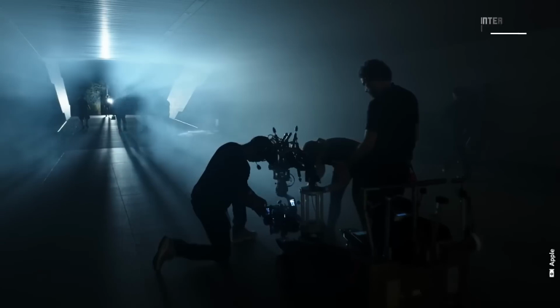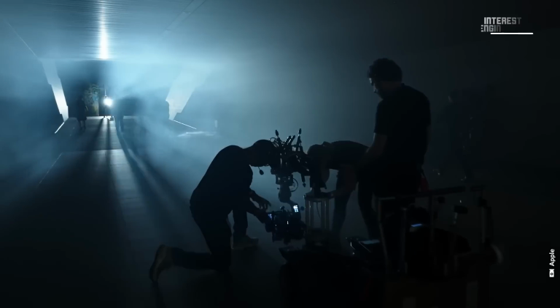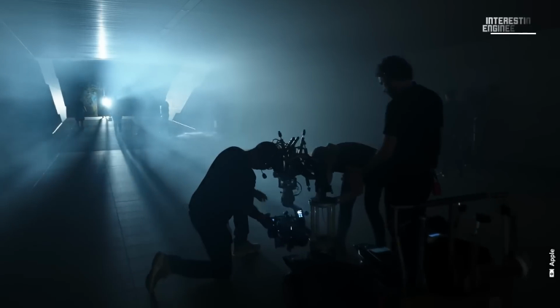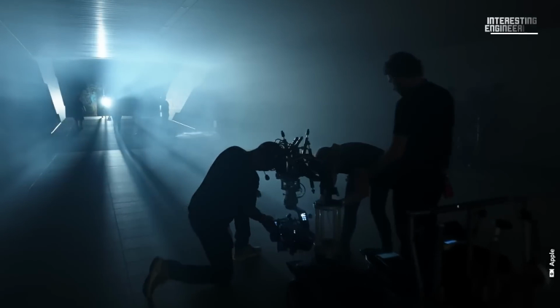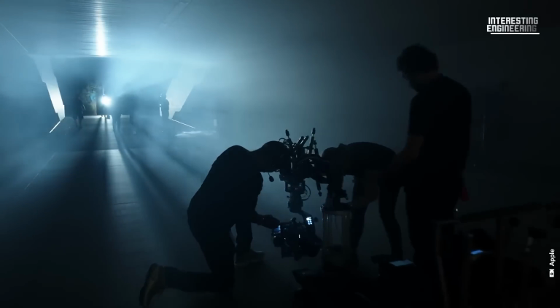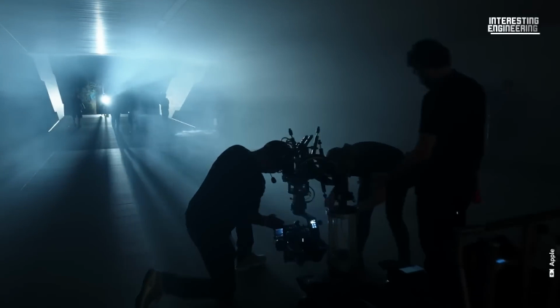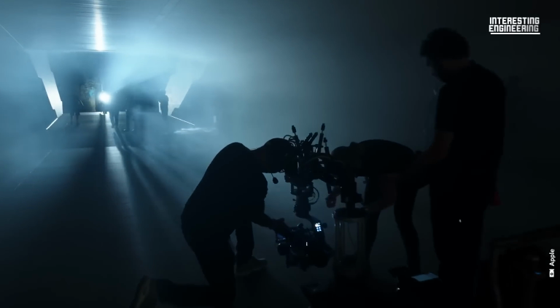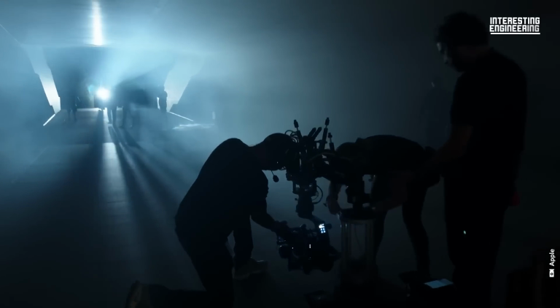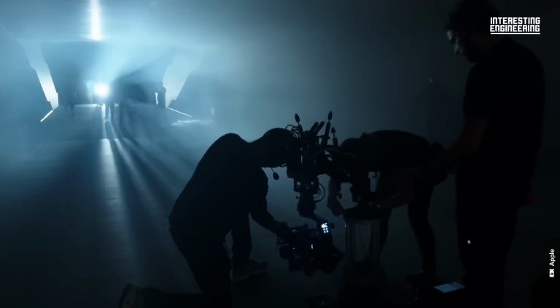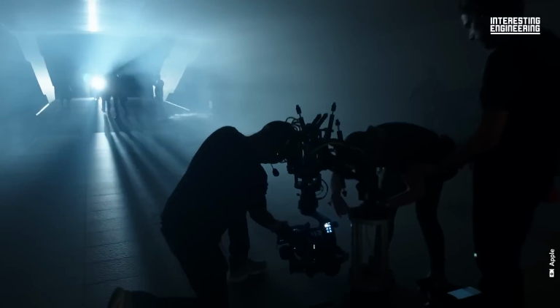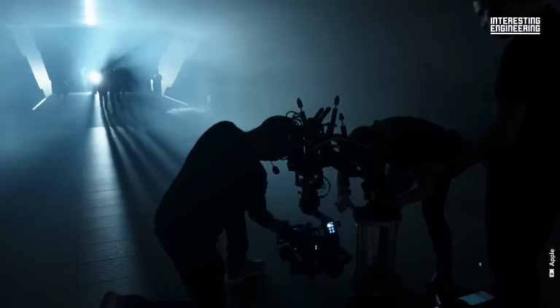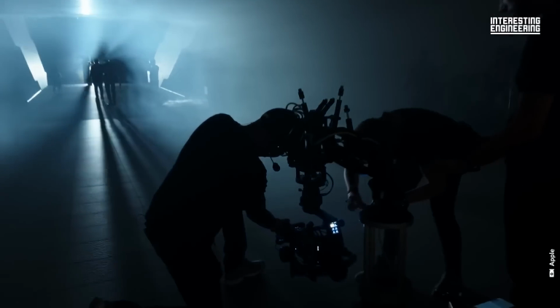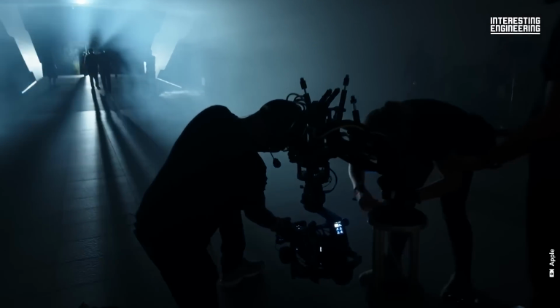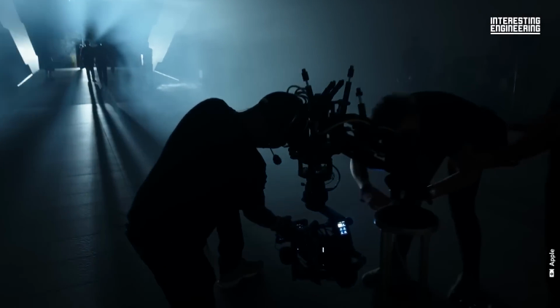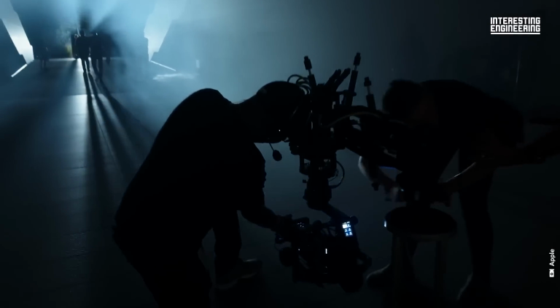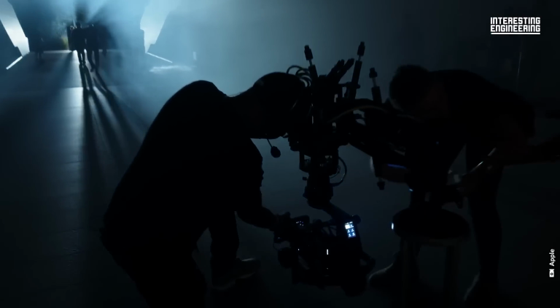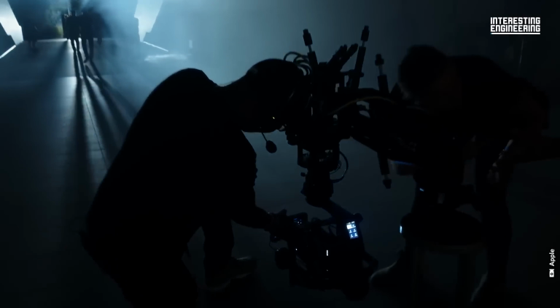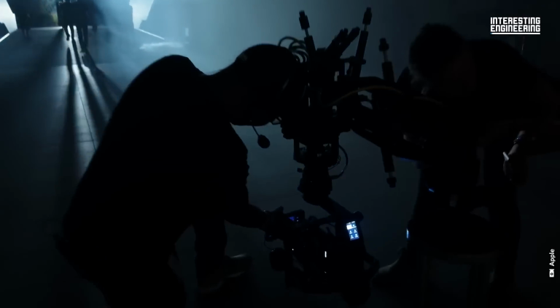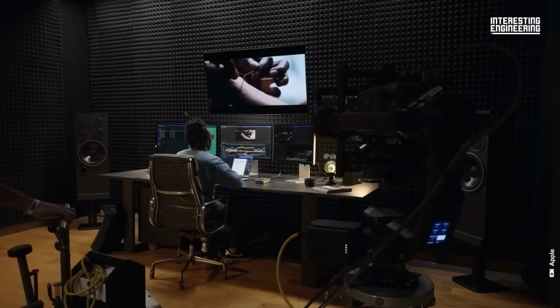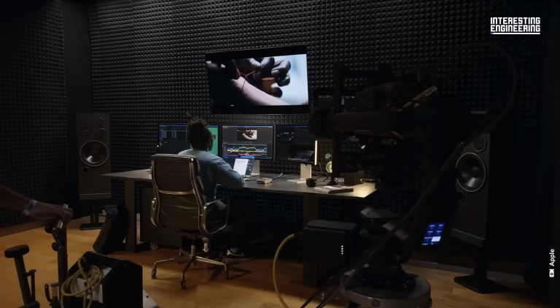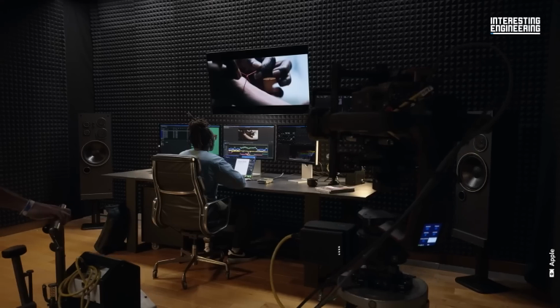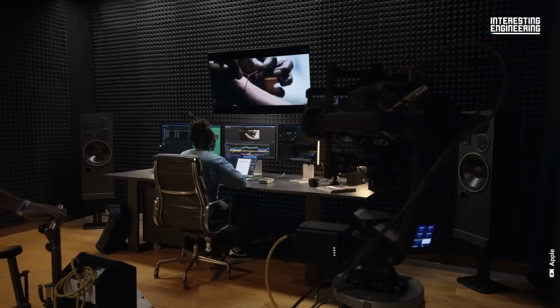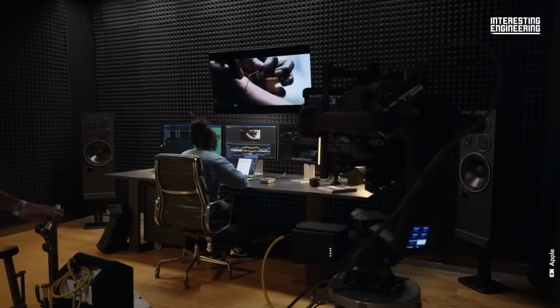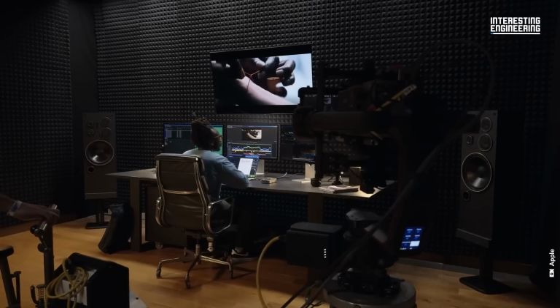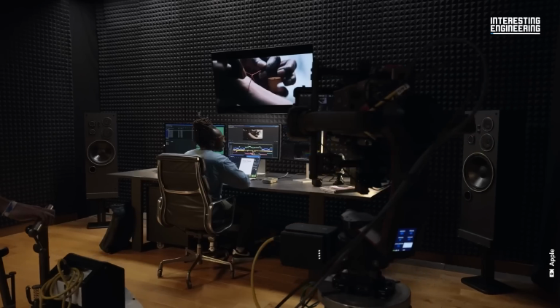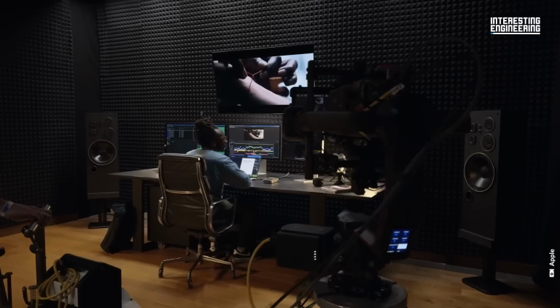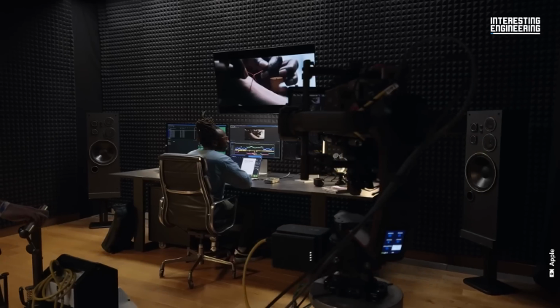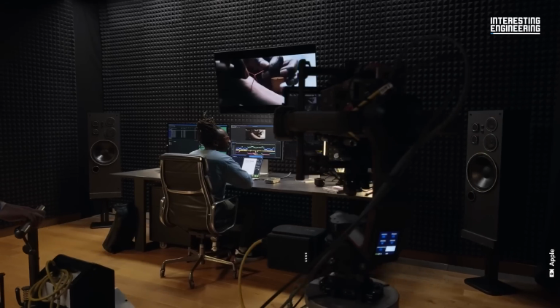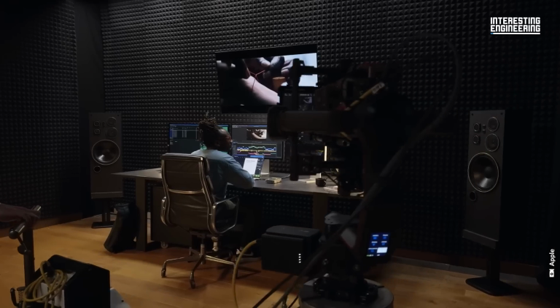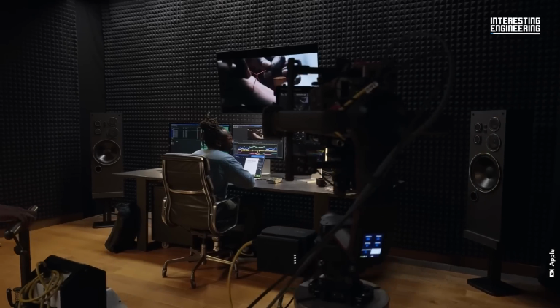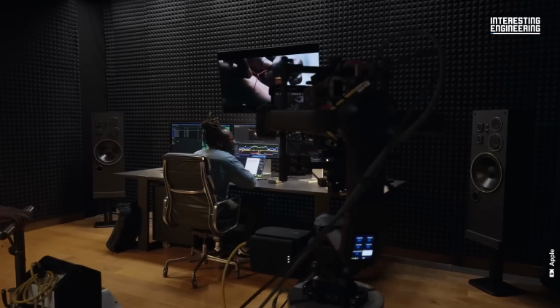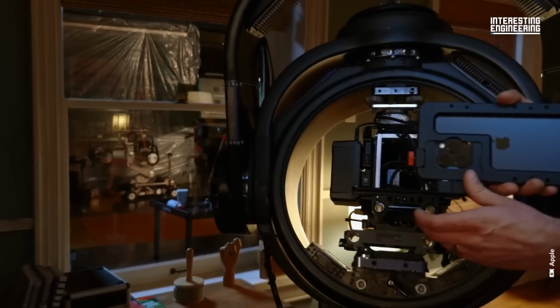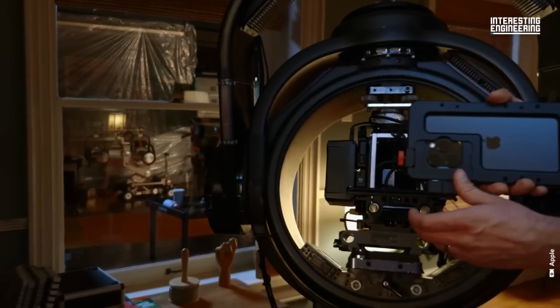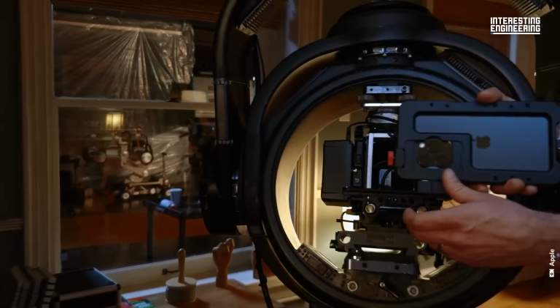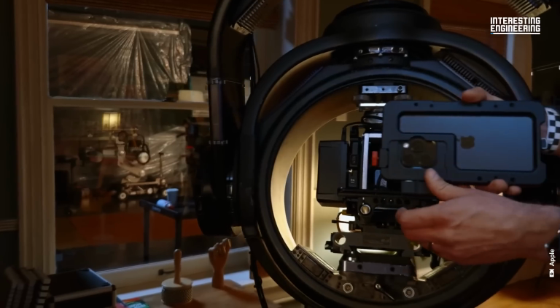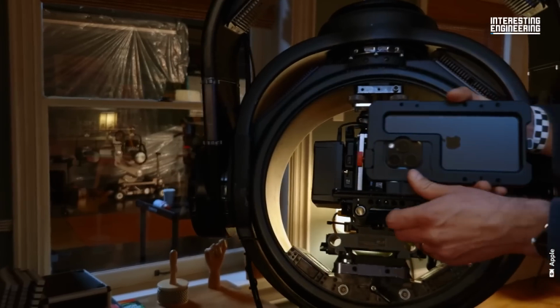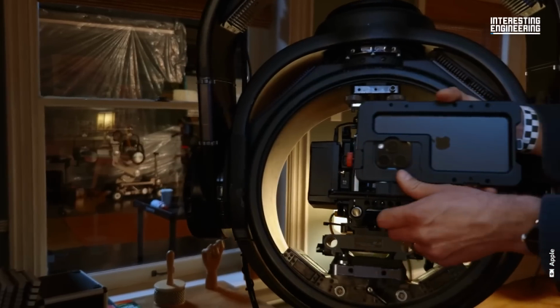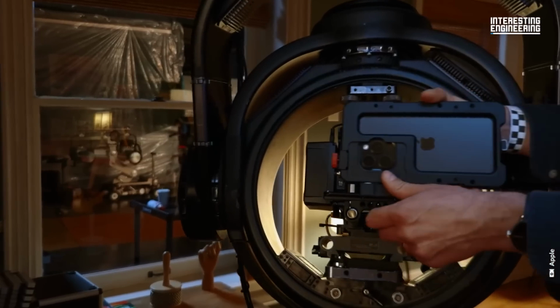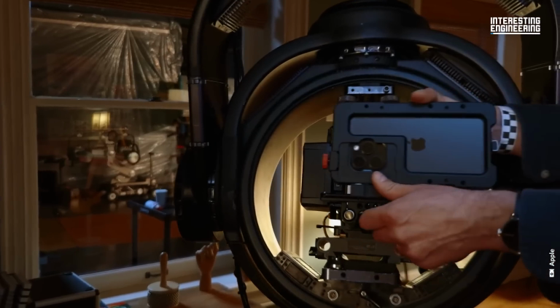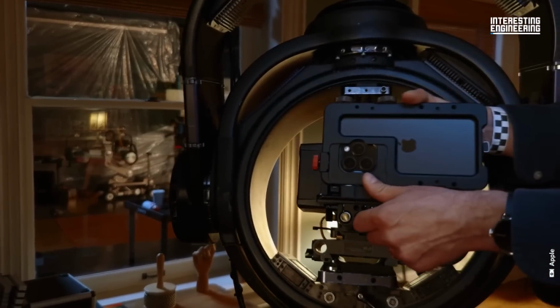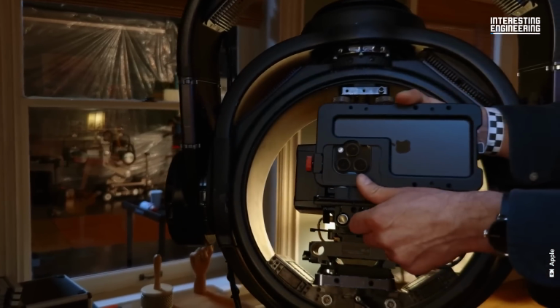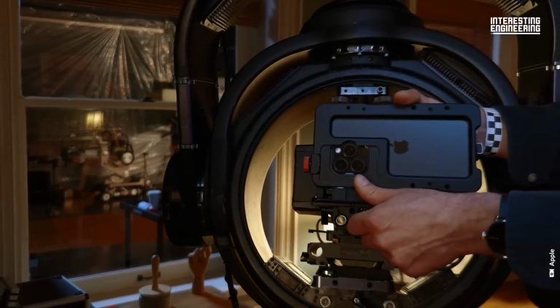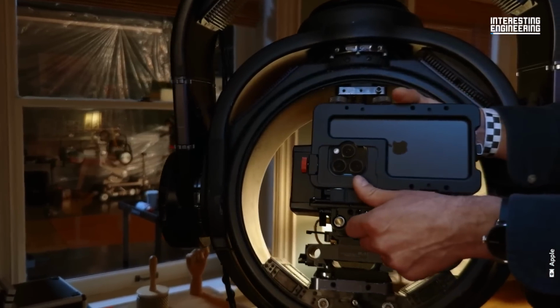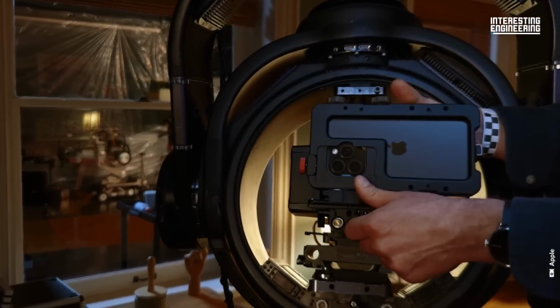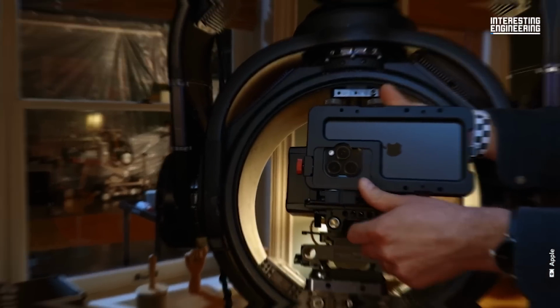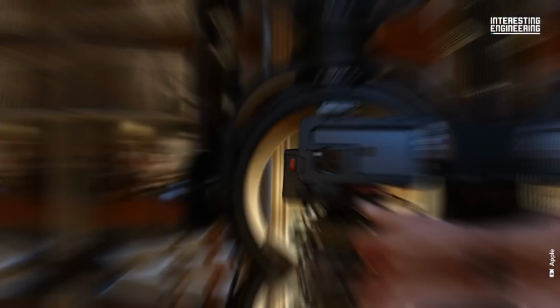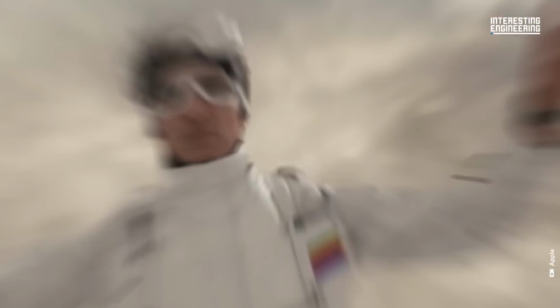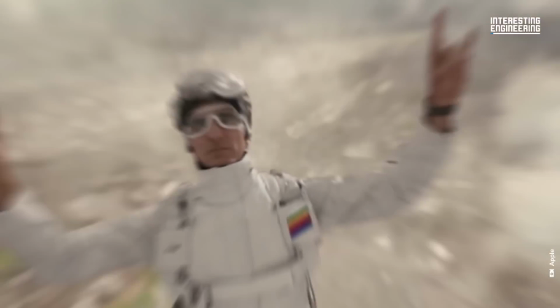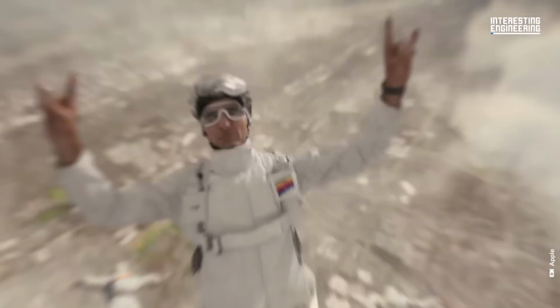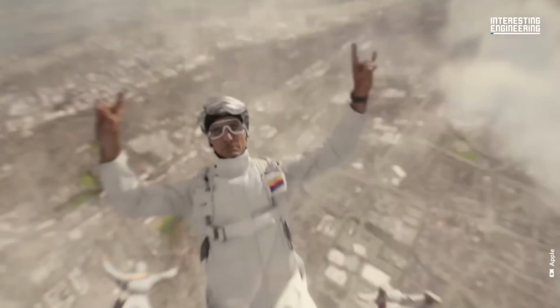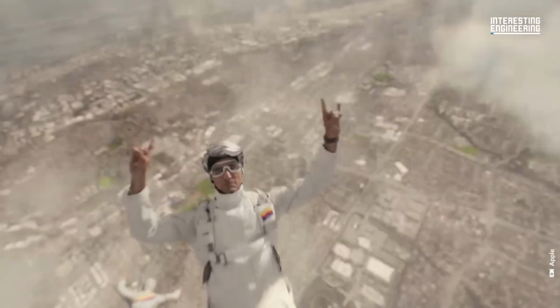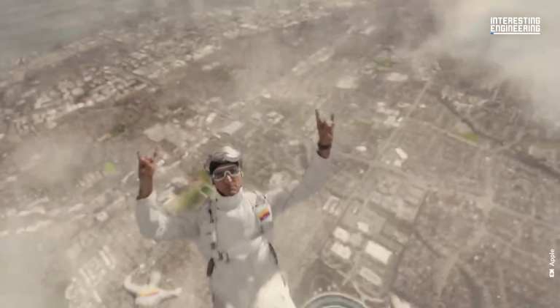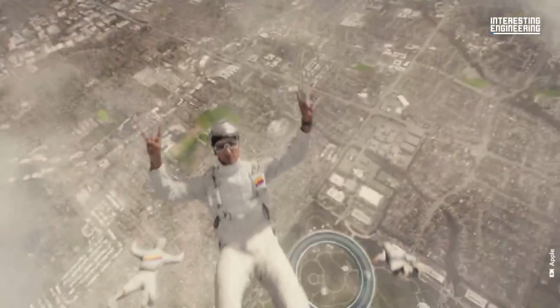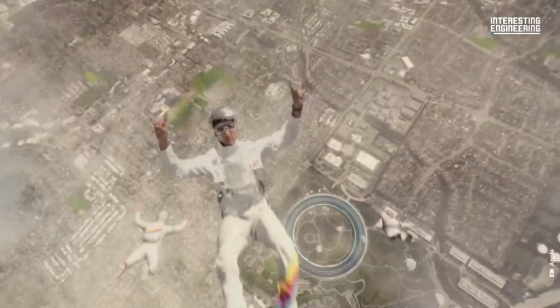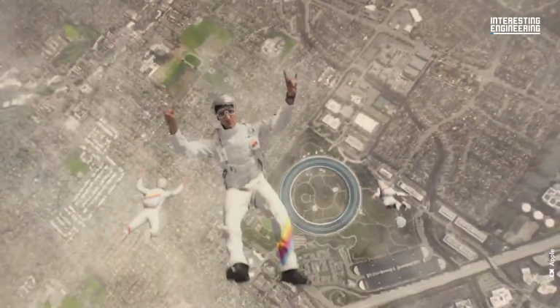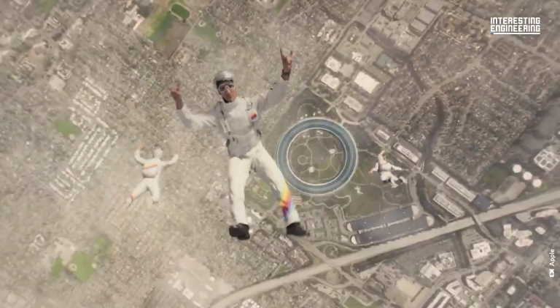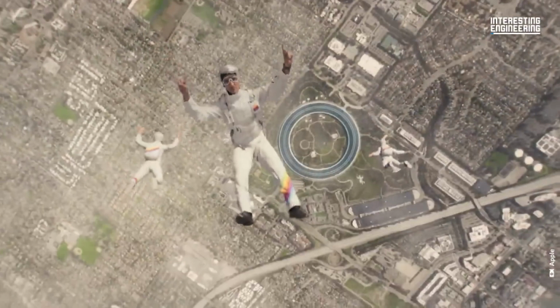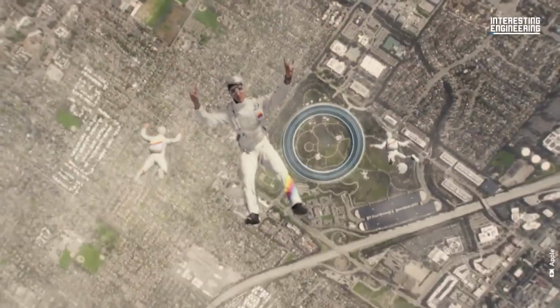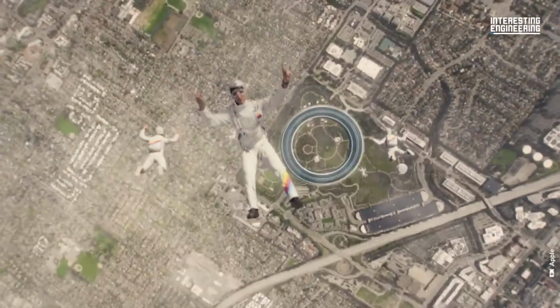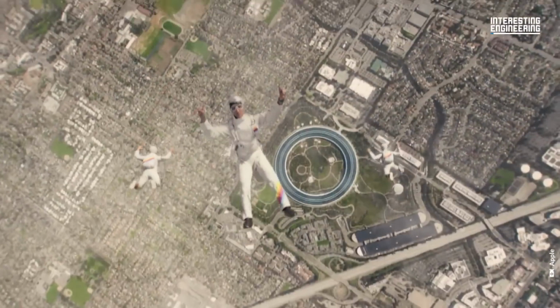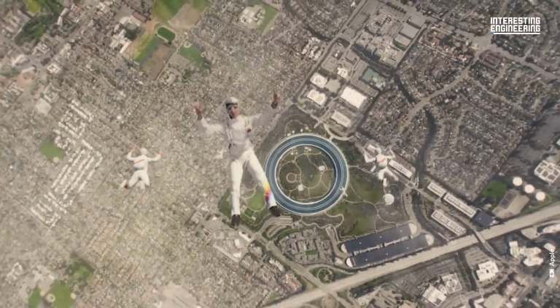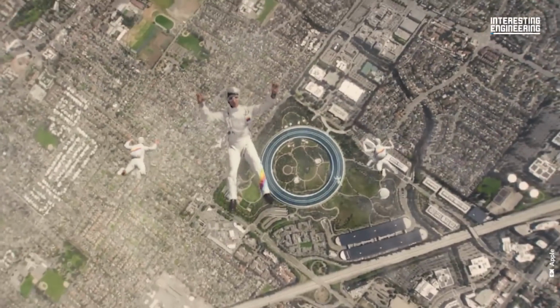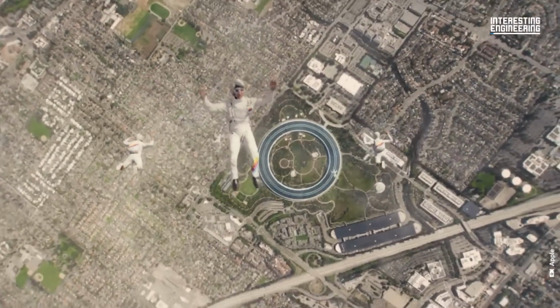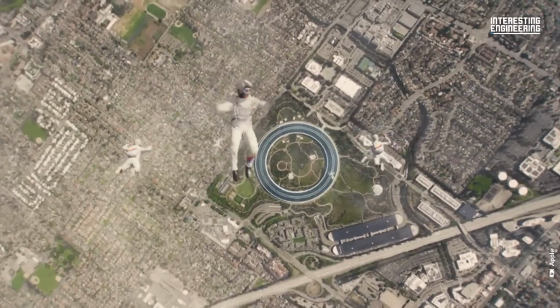Apple's long-rumored return to the camera industry may have finally happened, but not in the way you think.